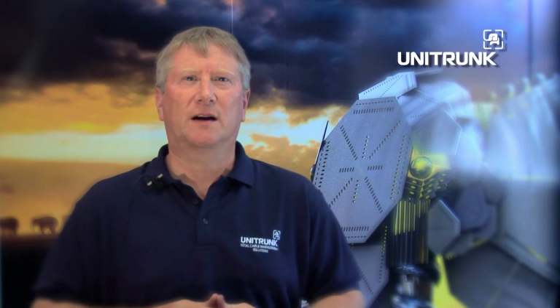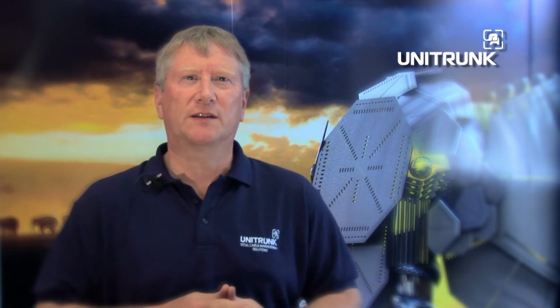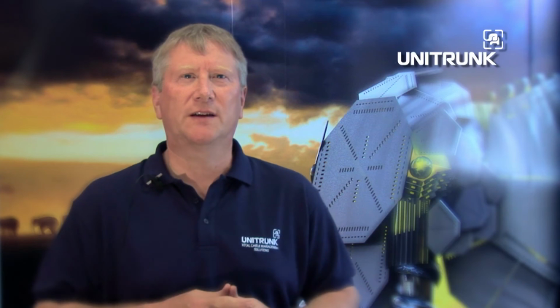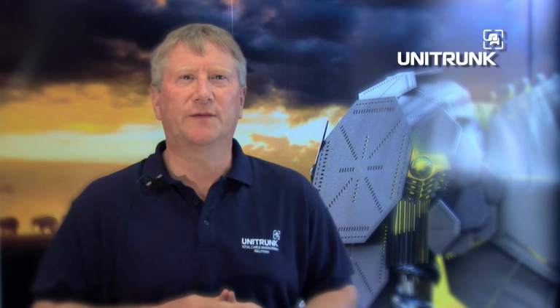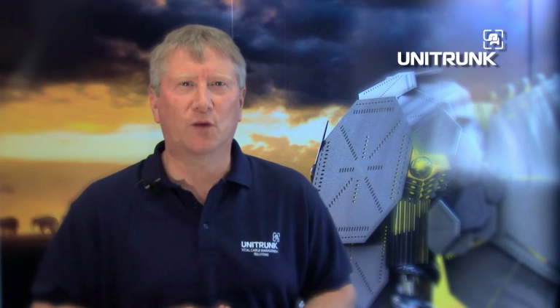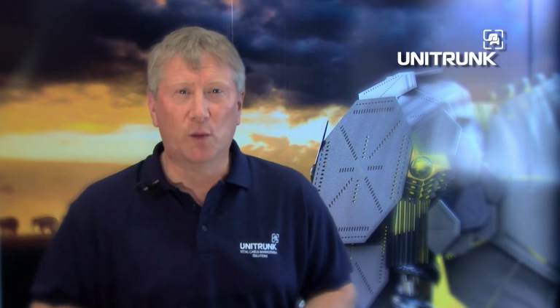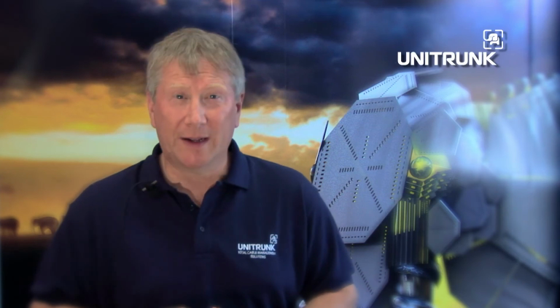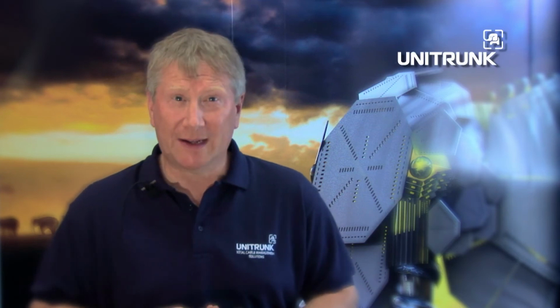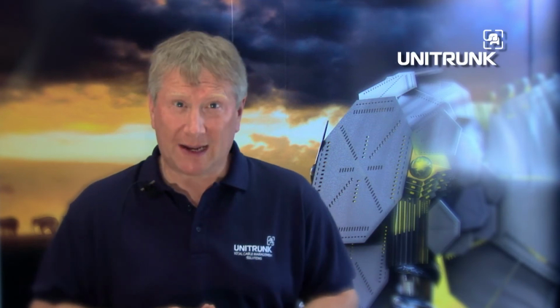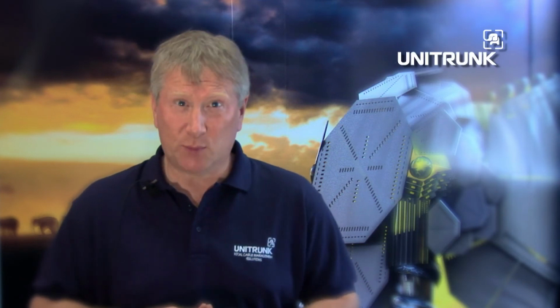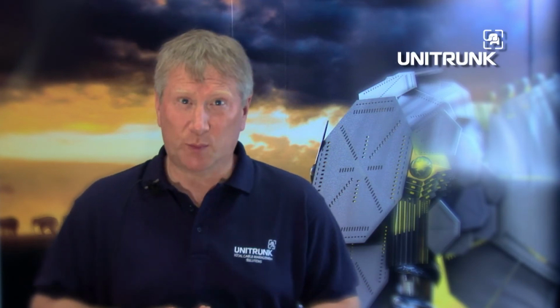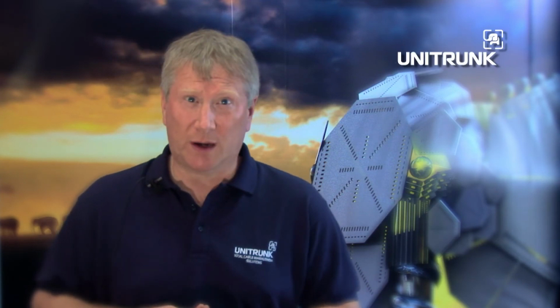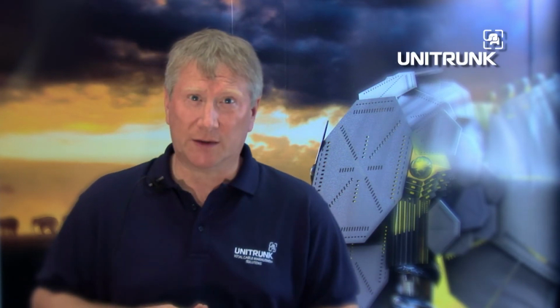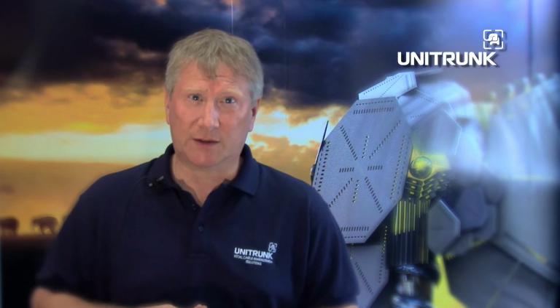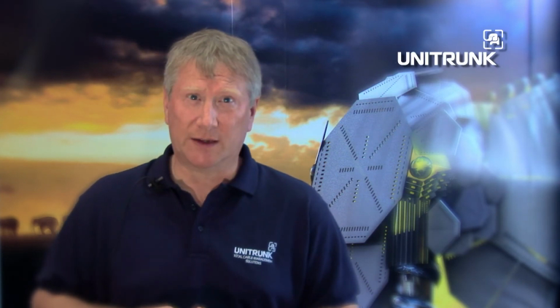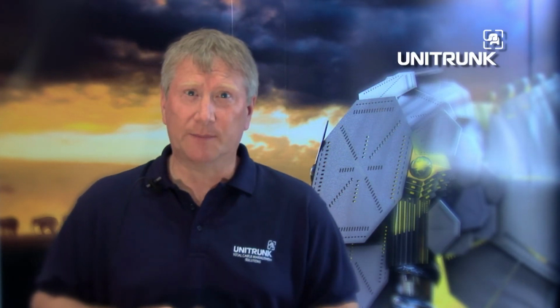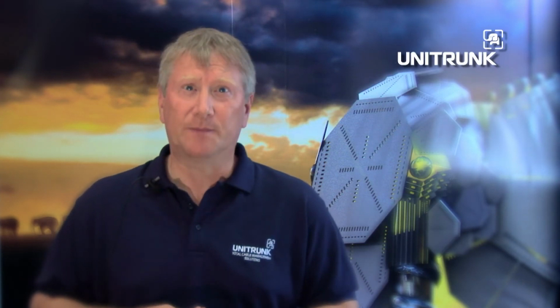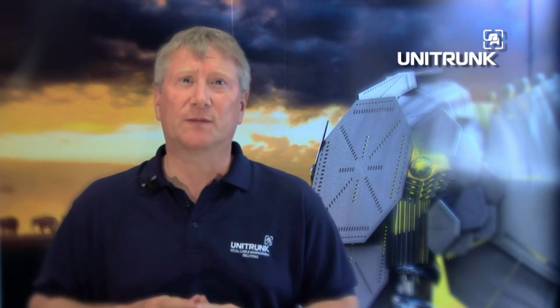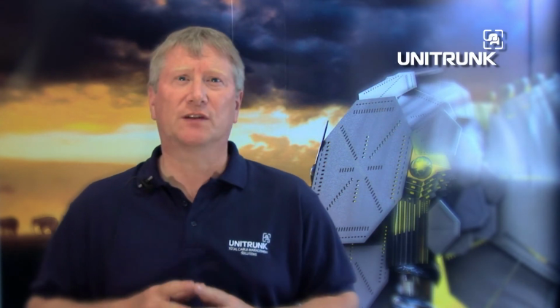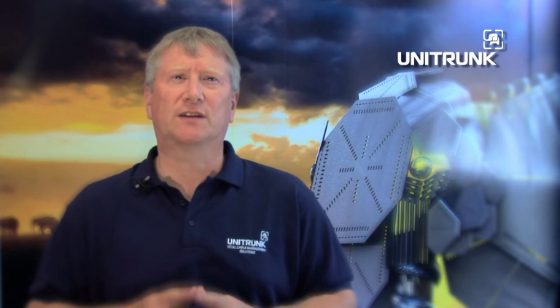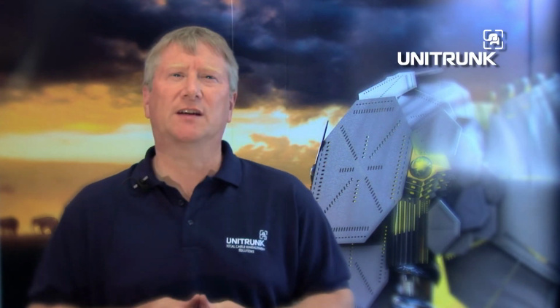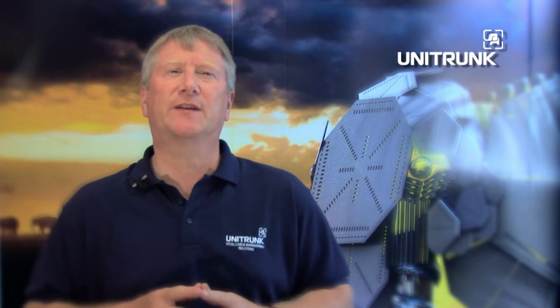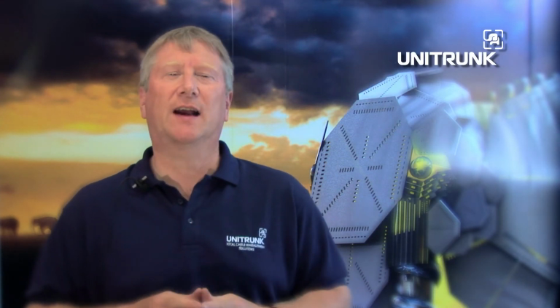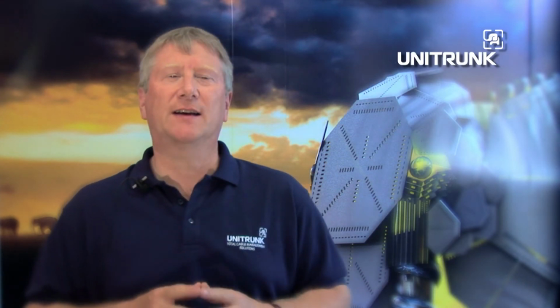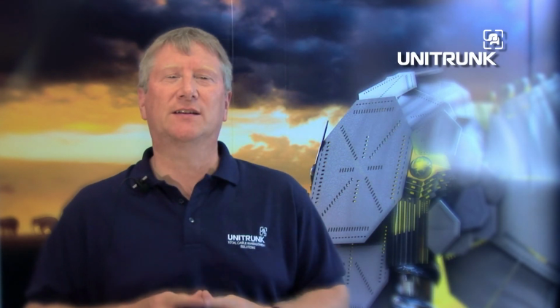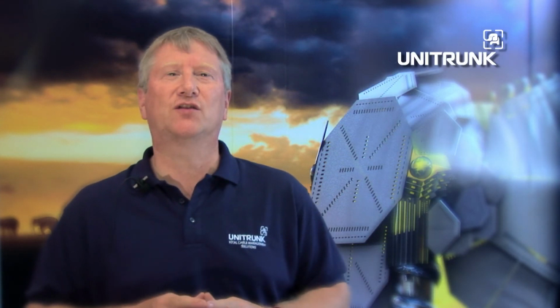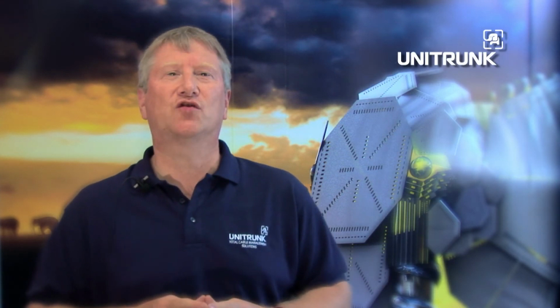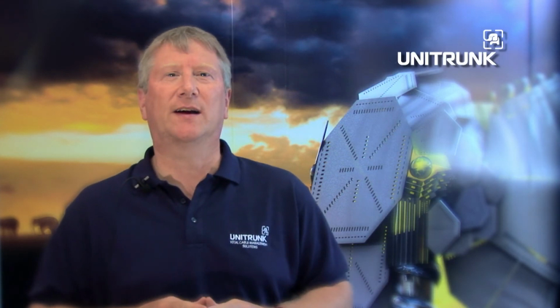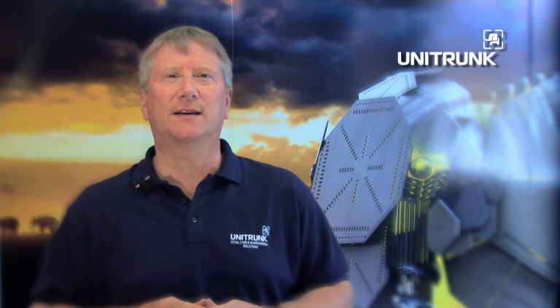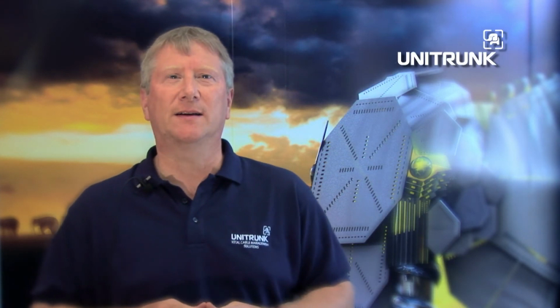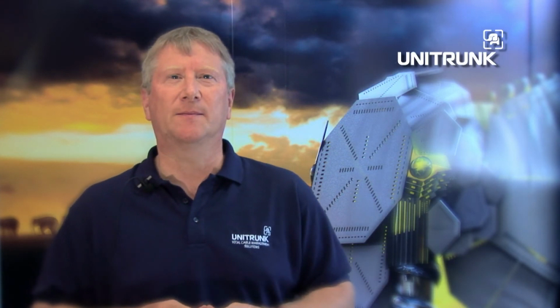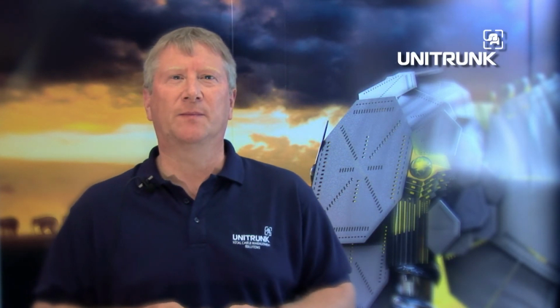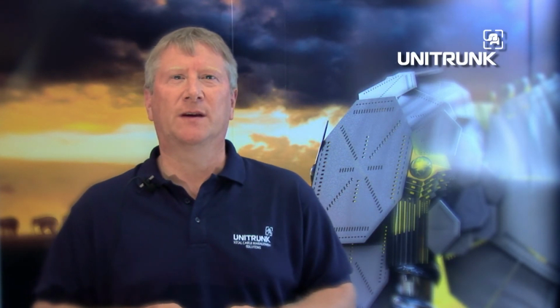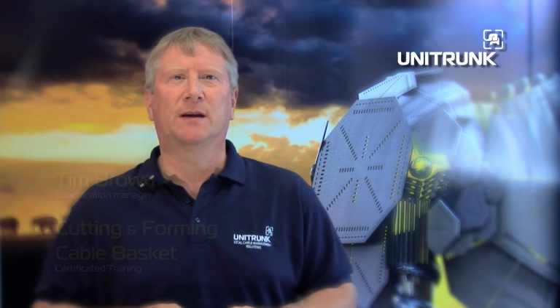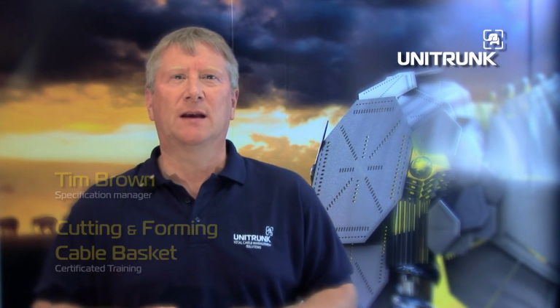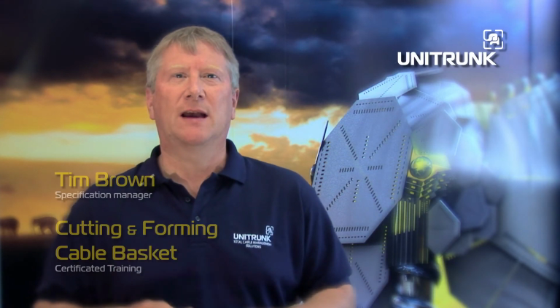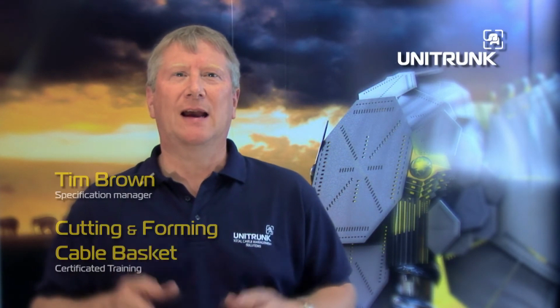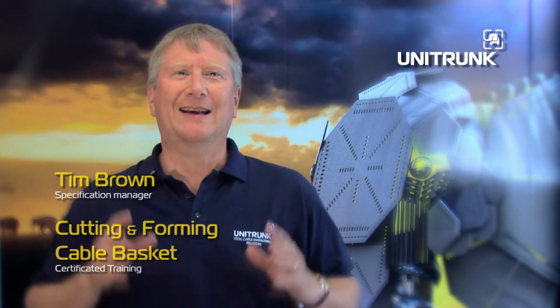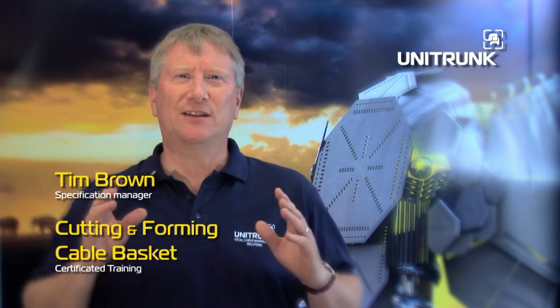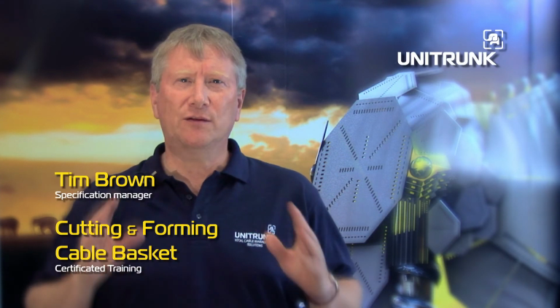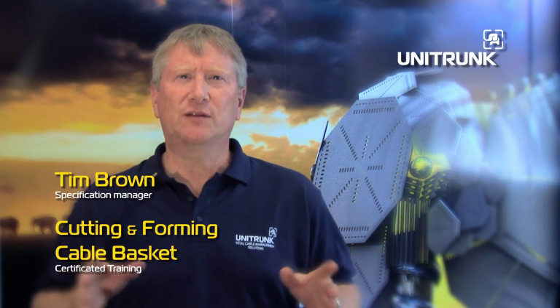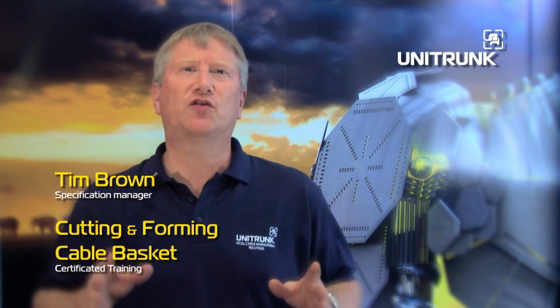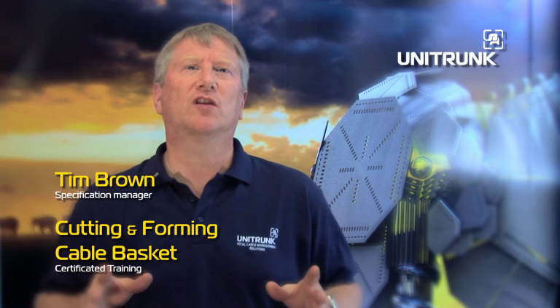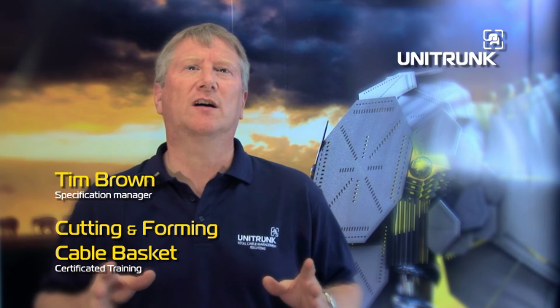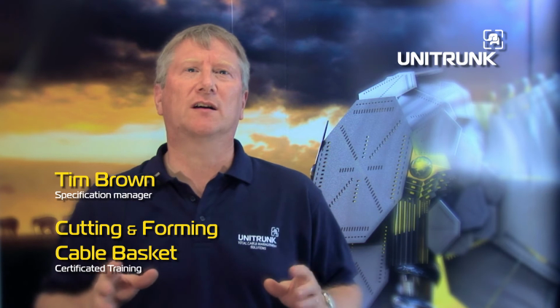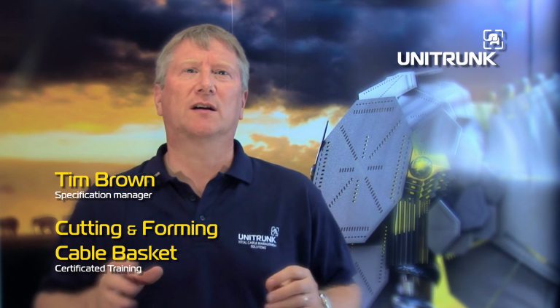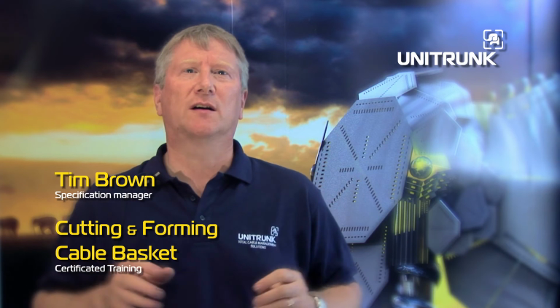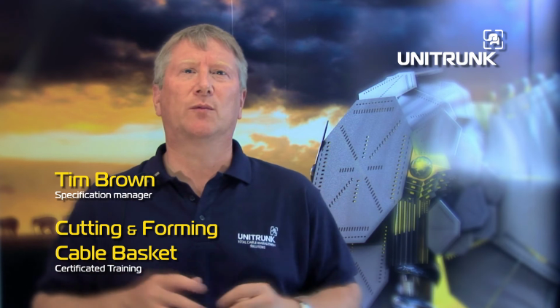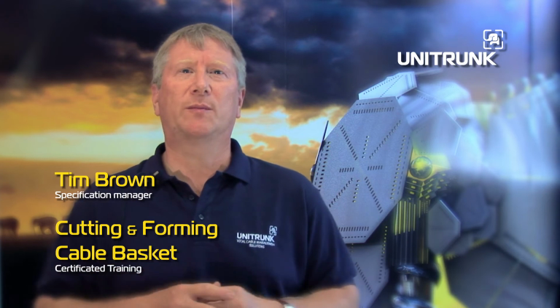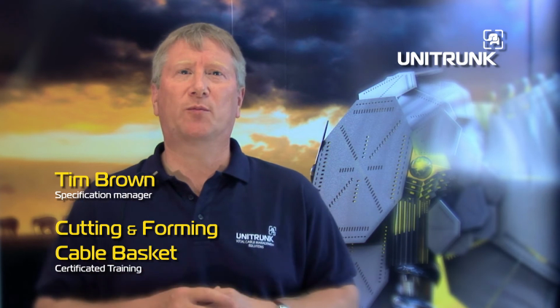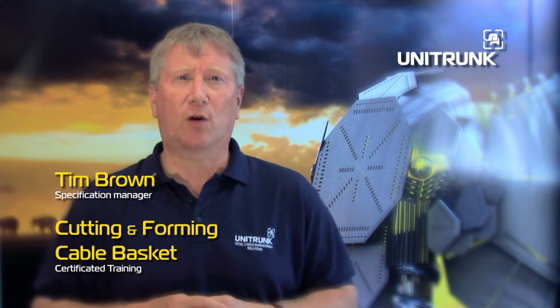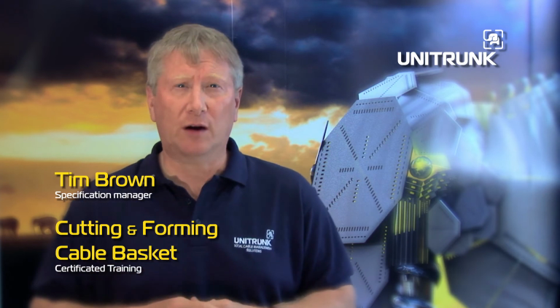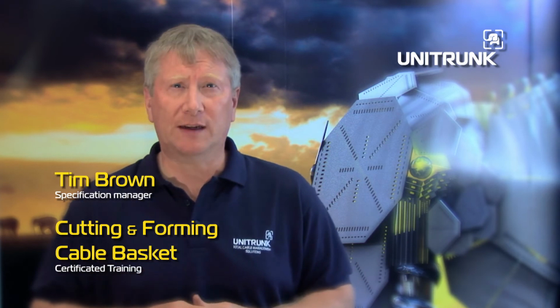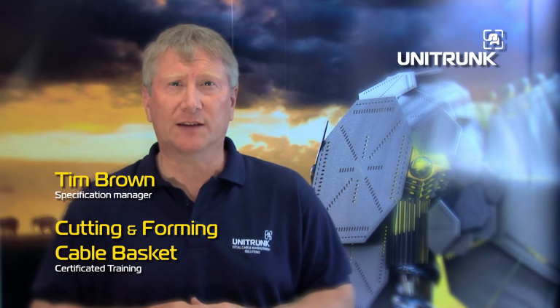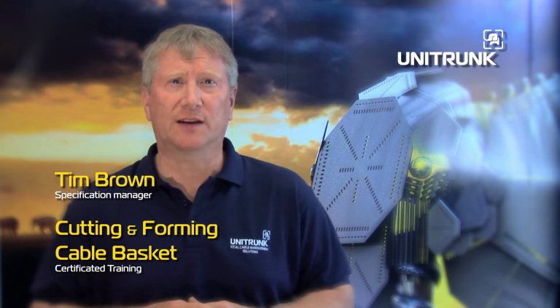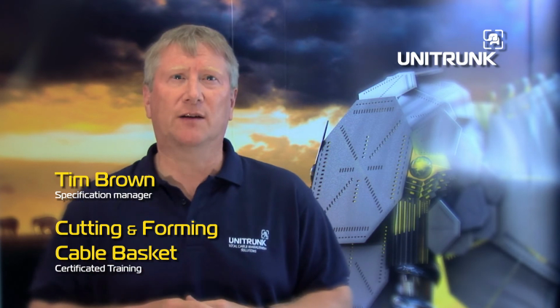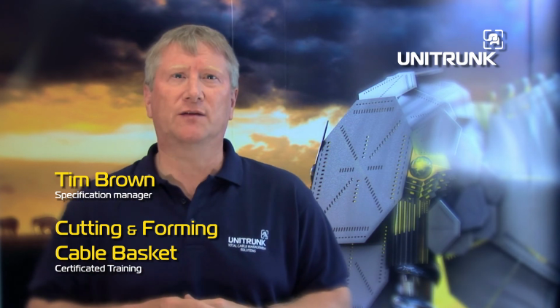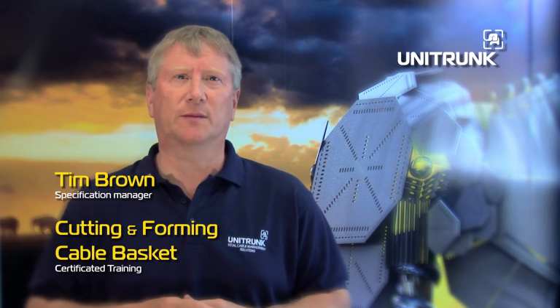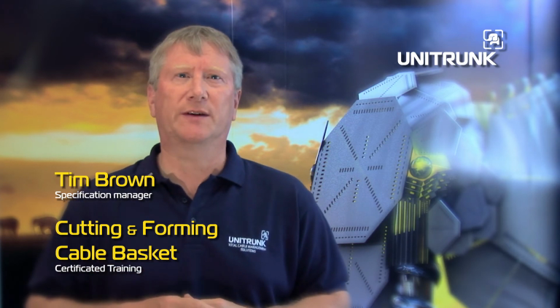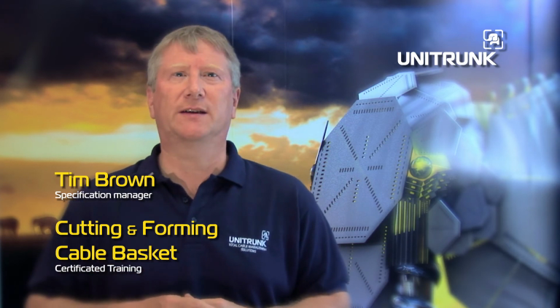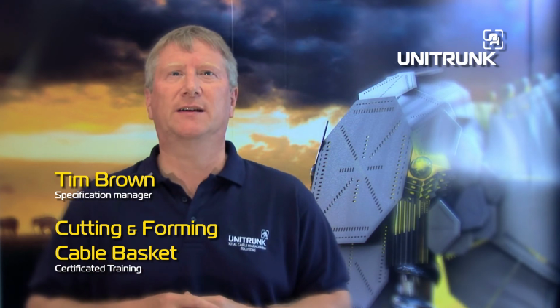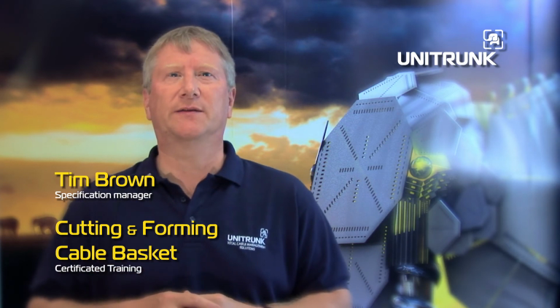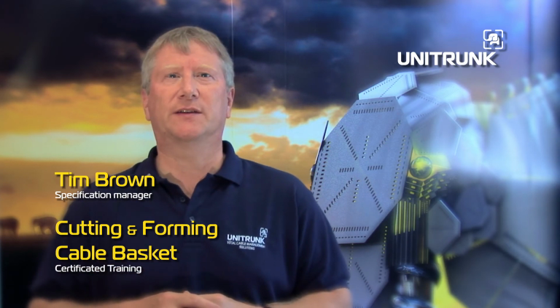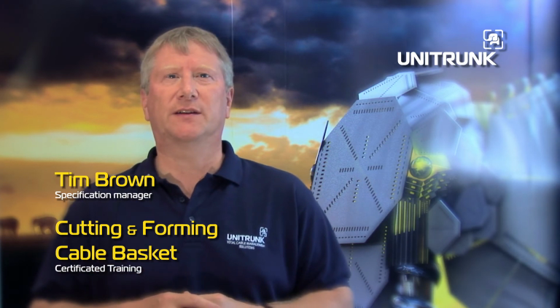Cutting and Forming Cable Basket Certificated Training. At Unitrunk, we pride ourselves on being innovative.